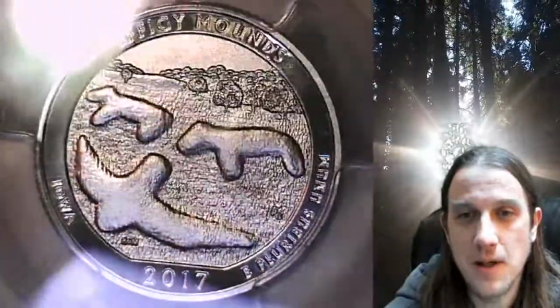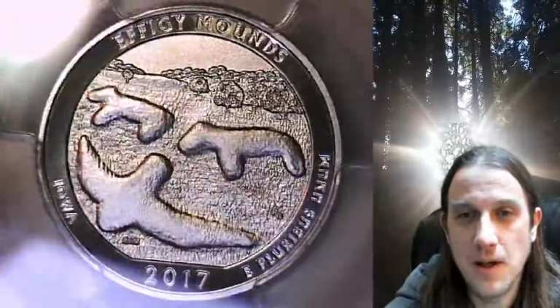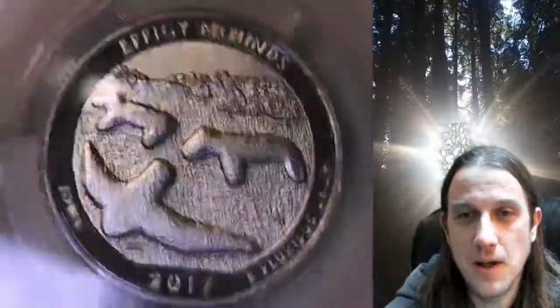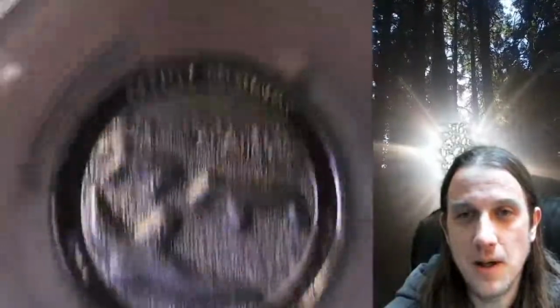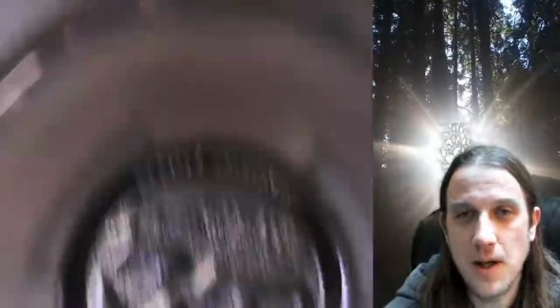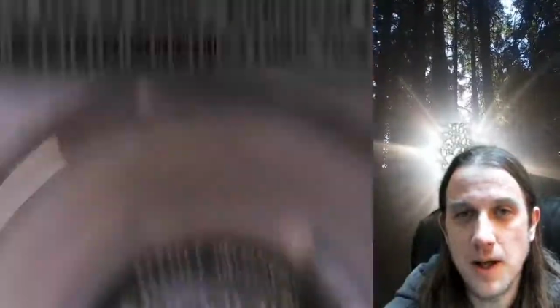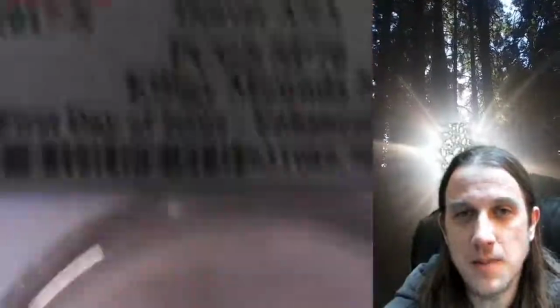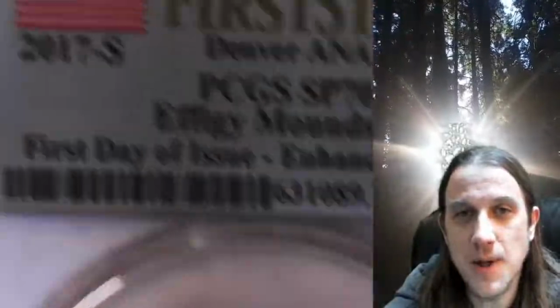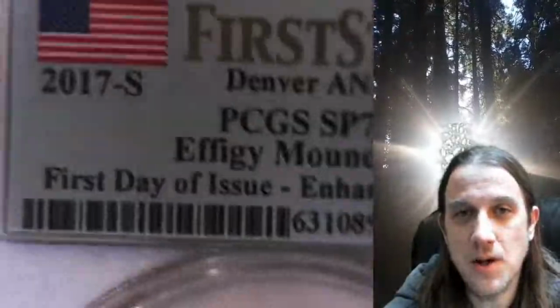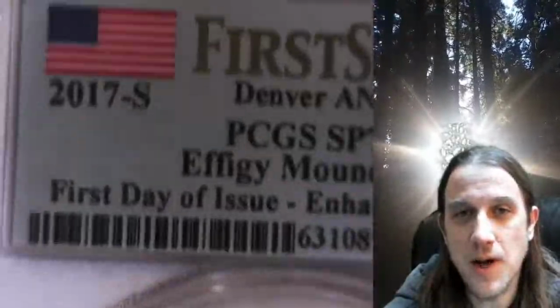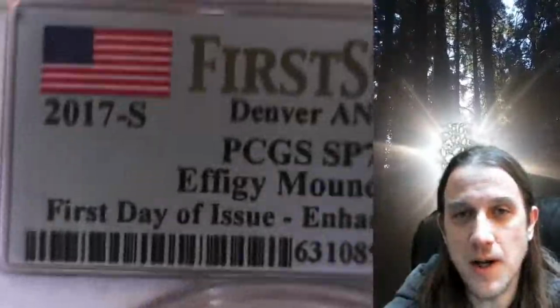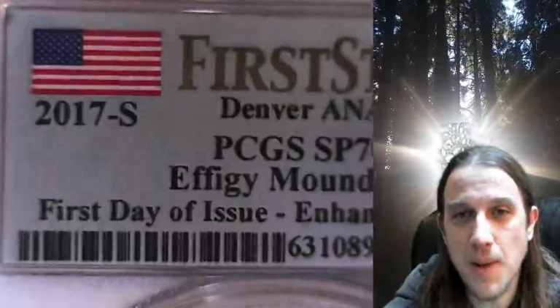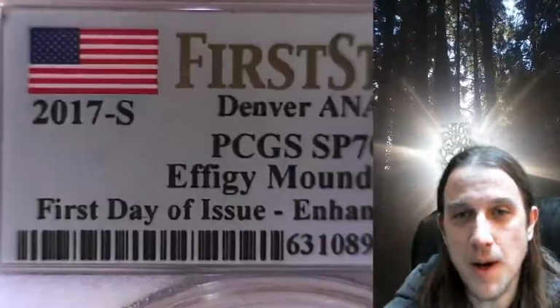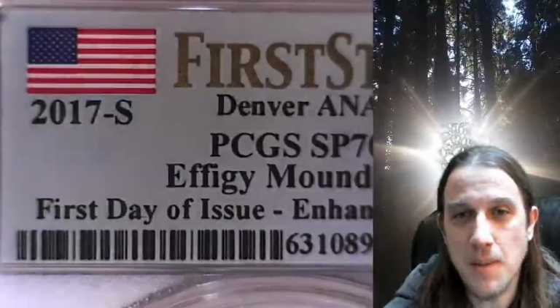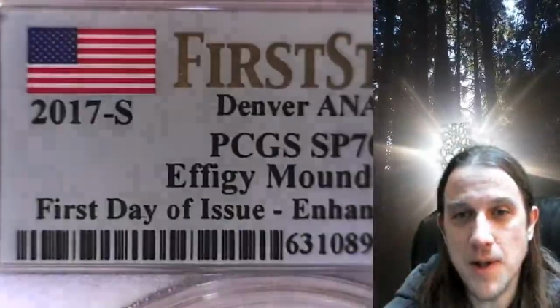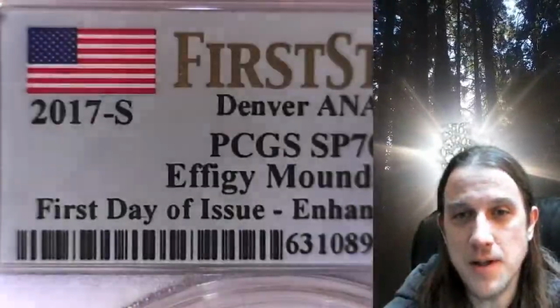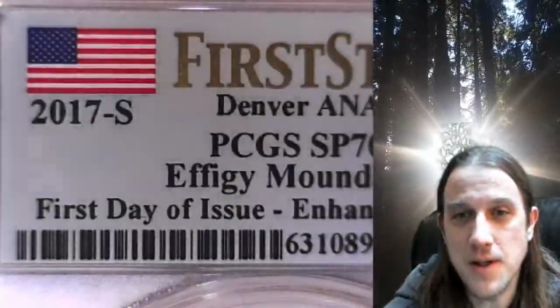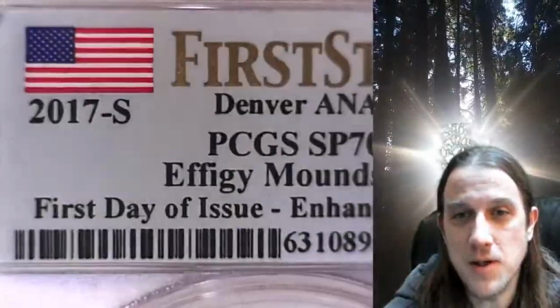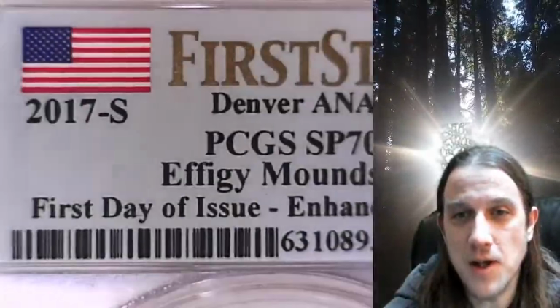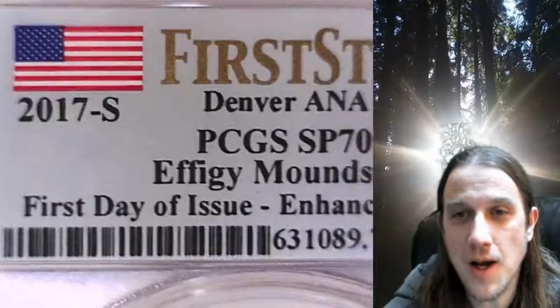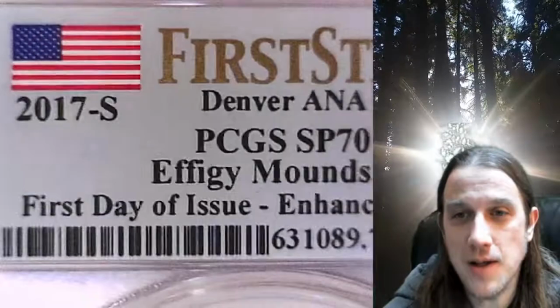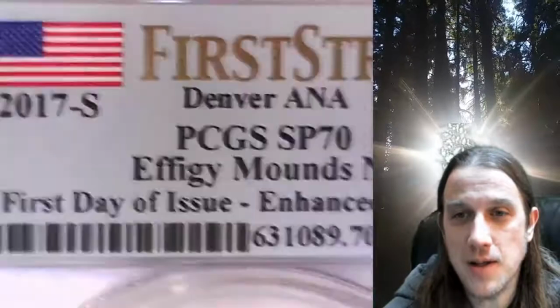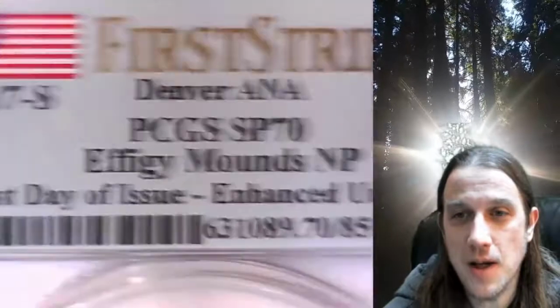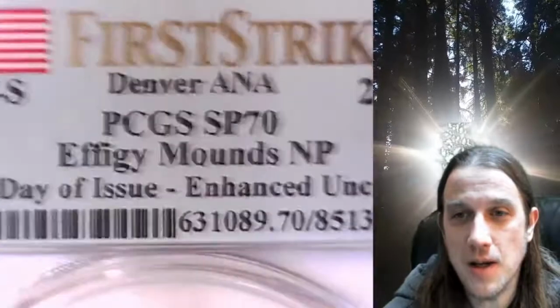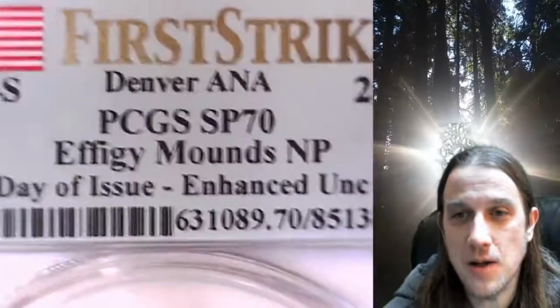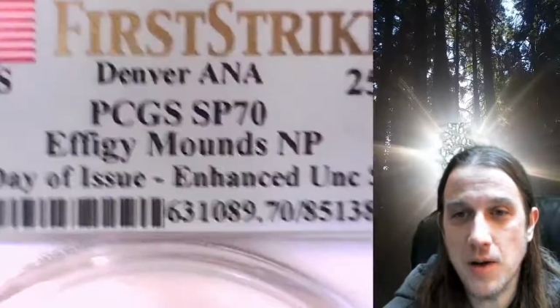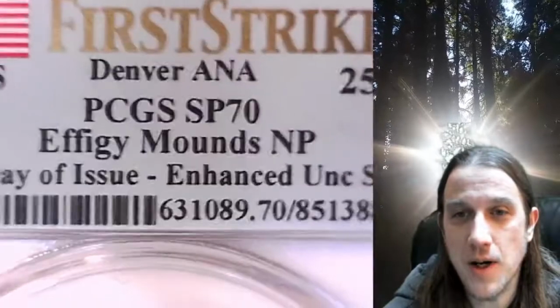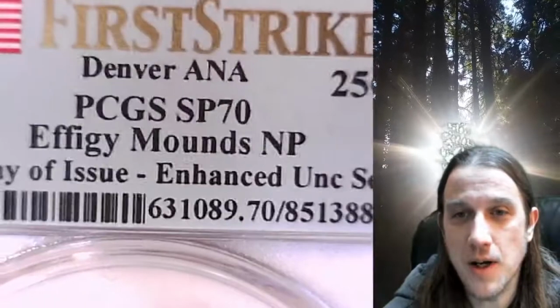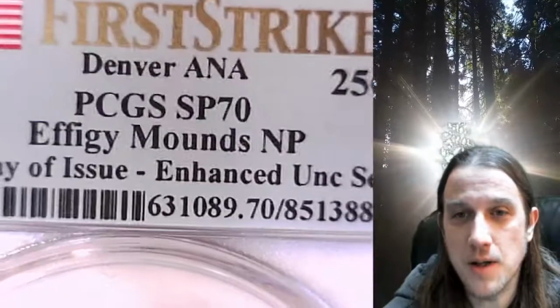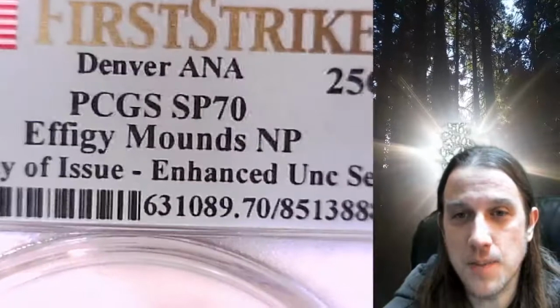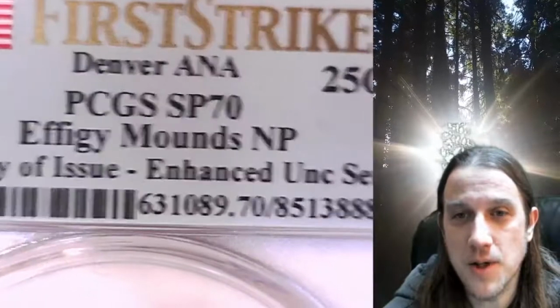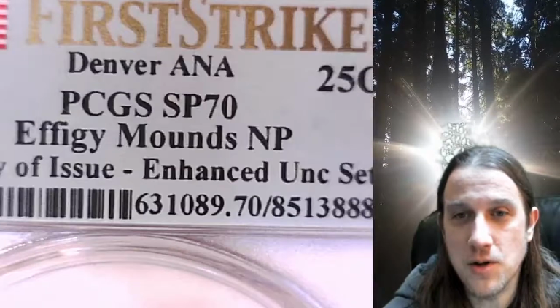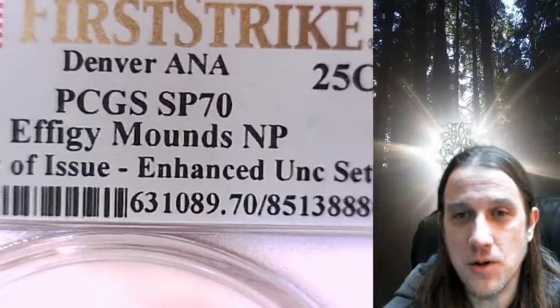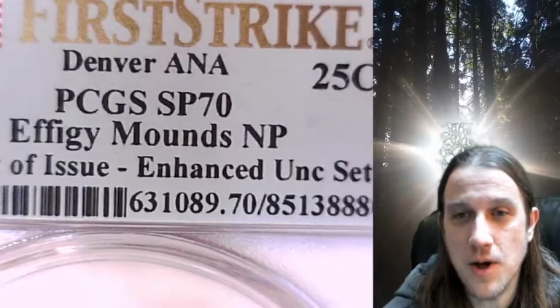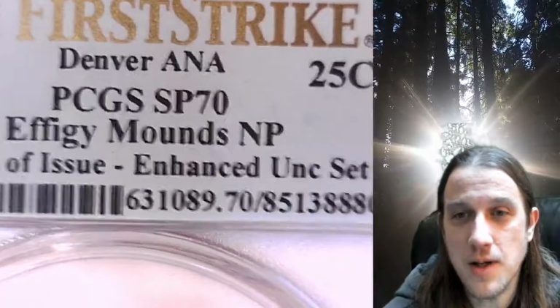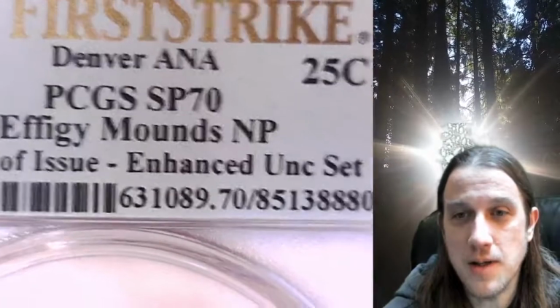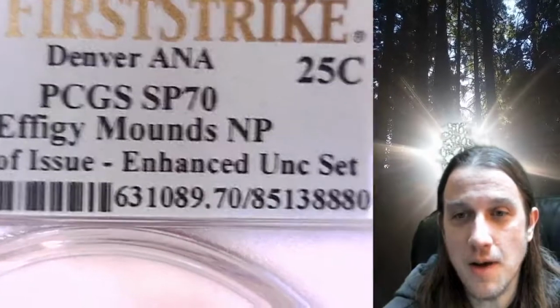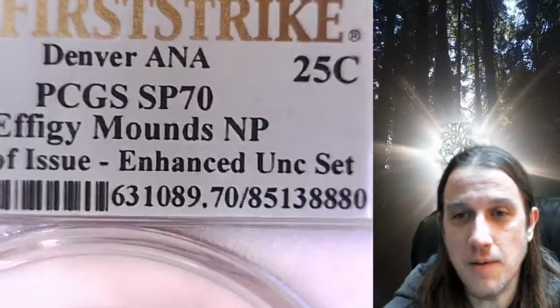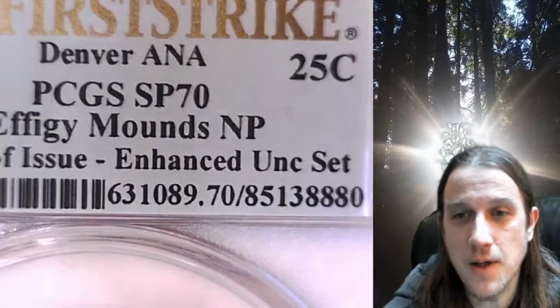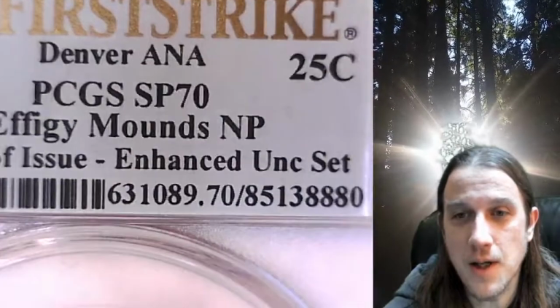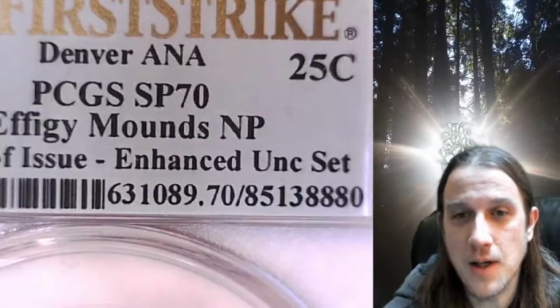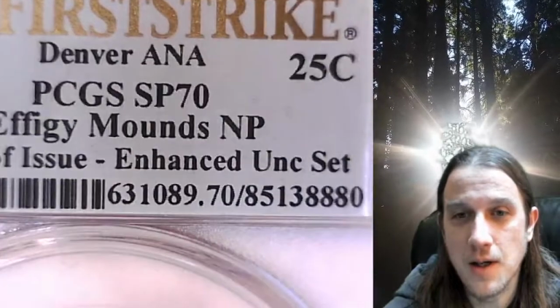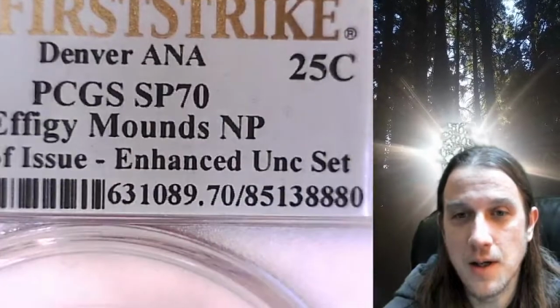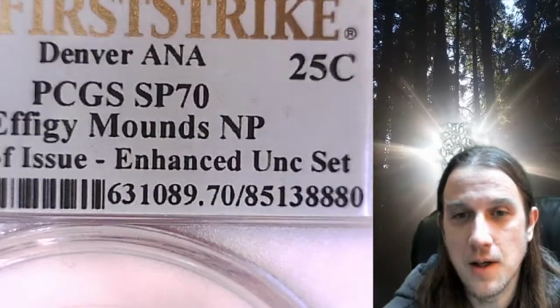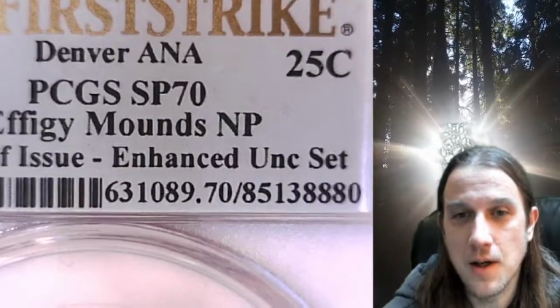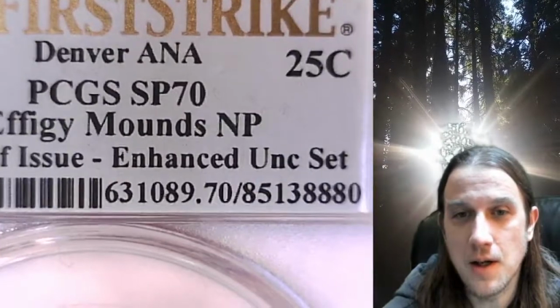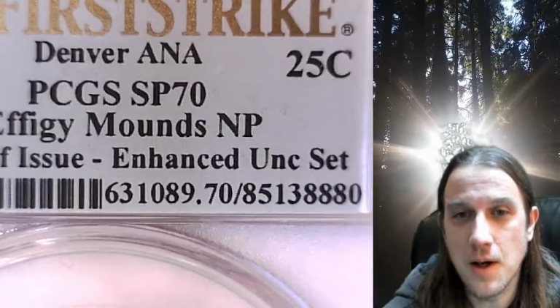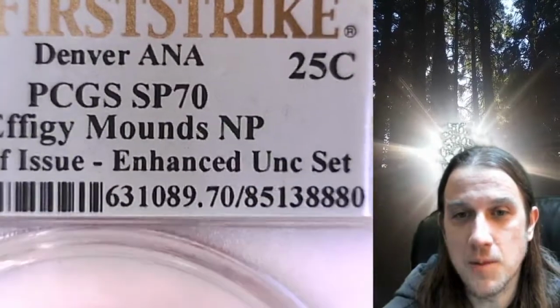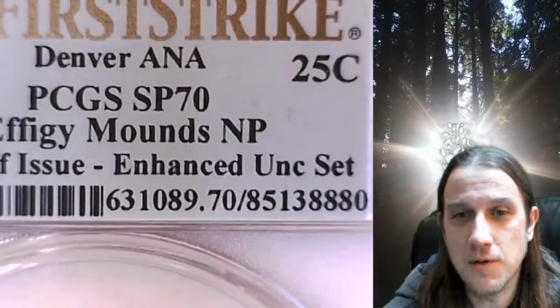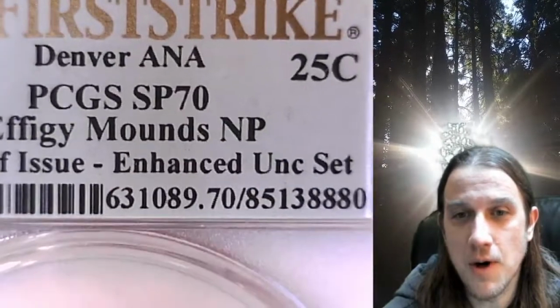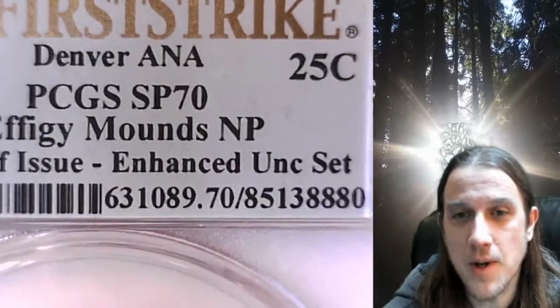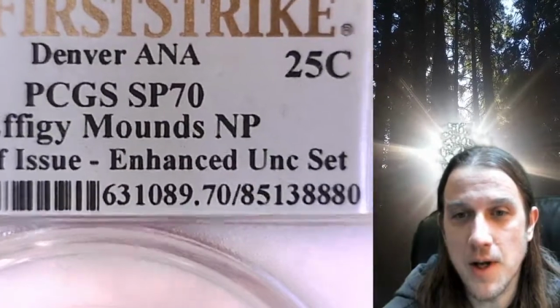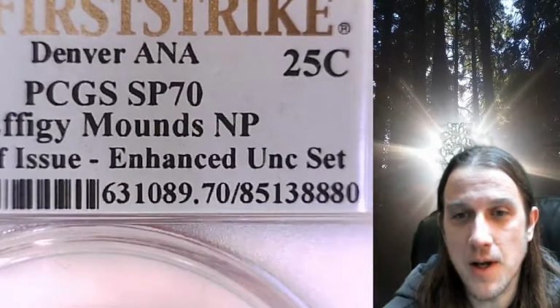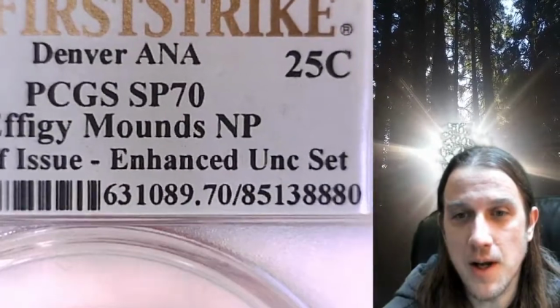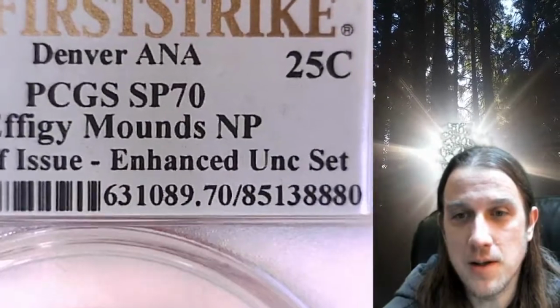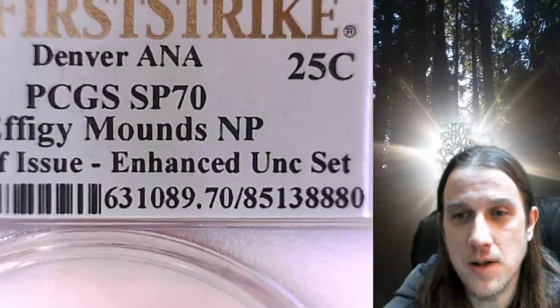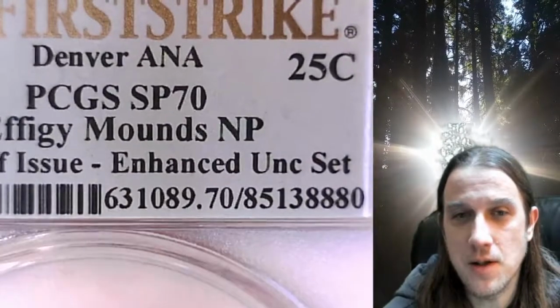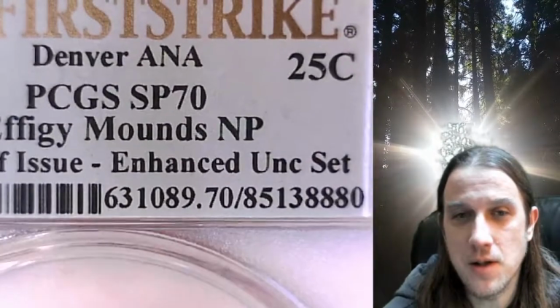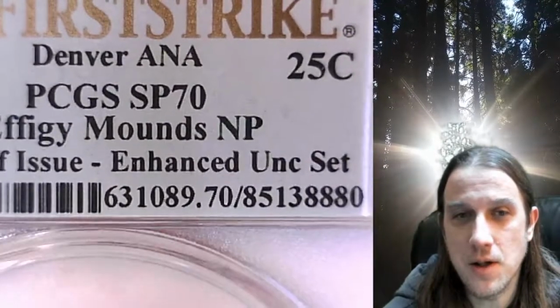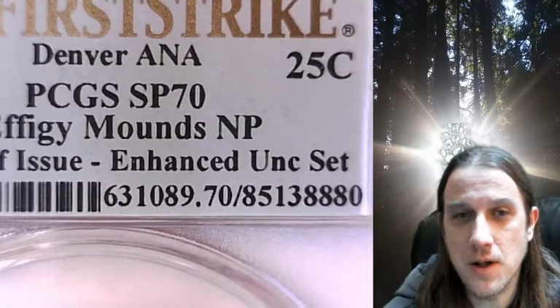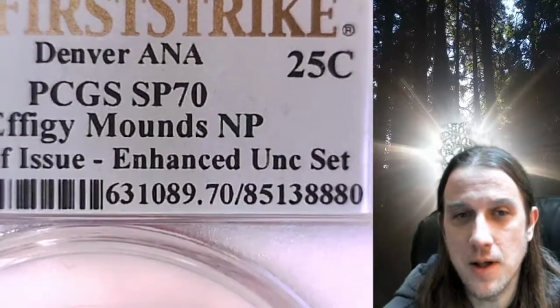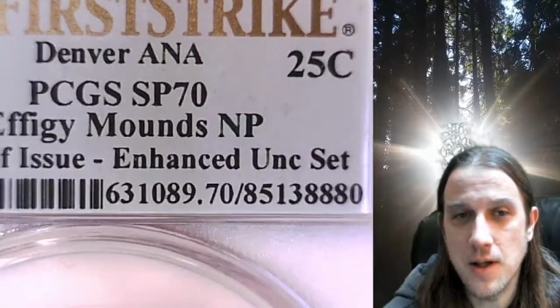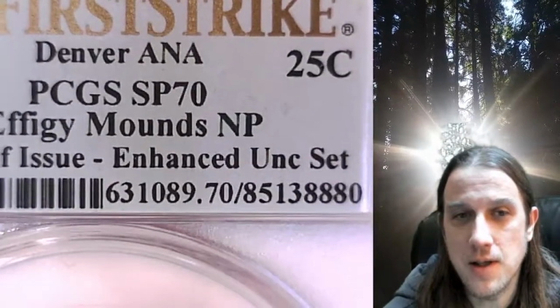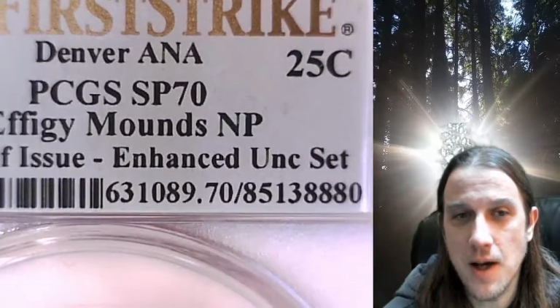It has been graded by PCGS and they graded it special strike 70. It comes from the enhanced uncirculated set.